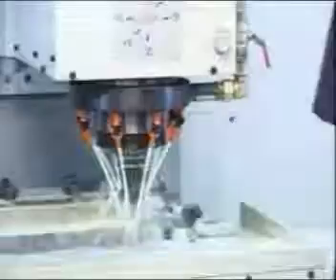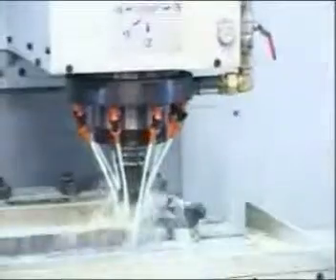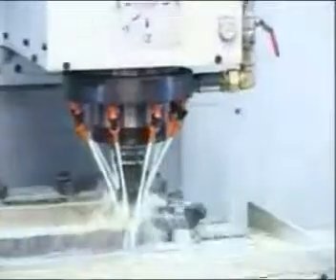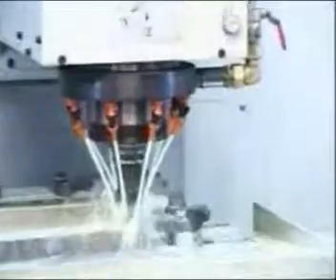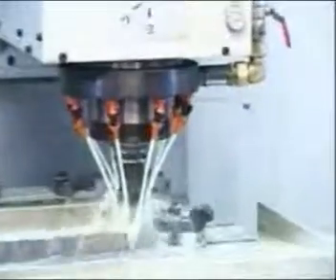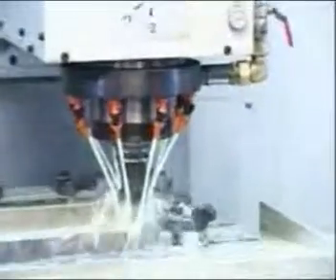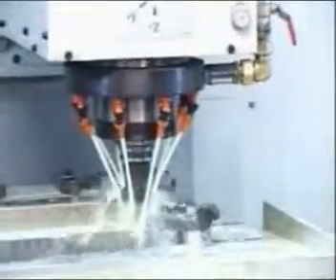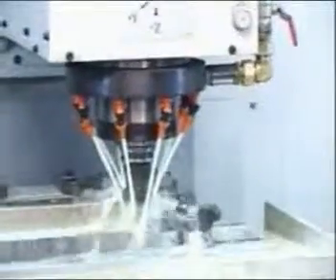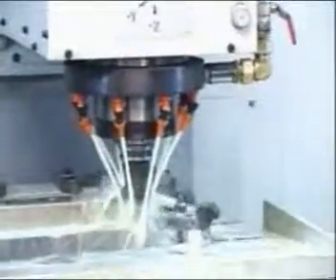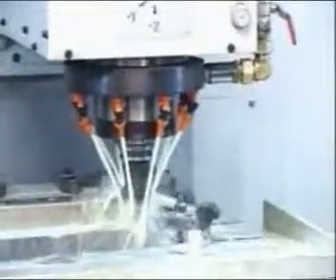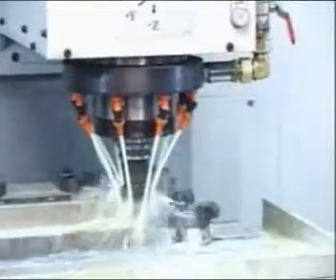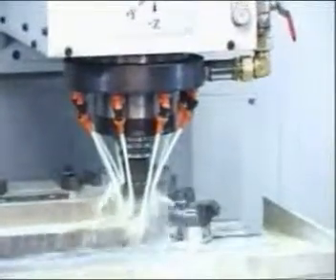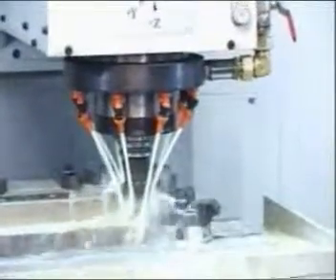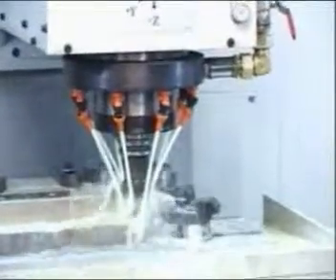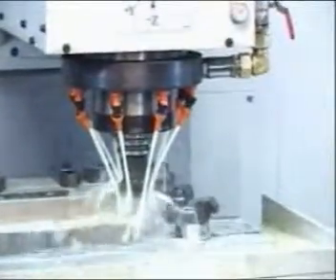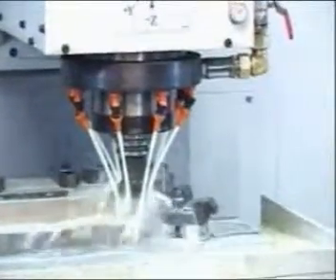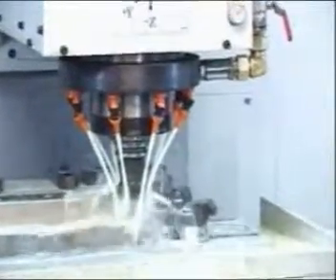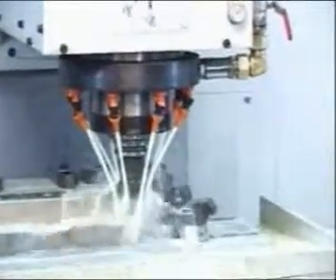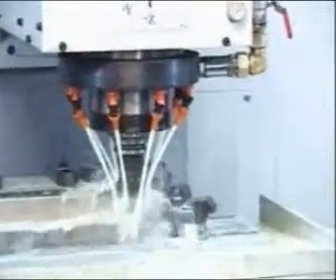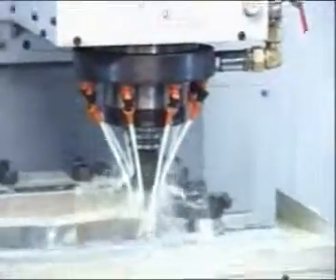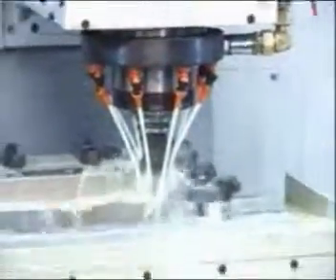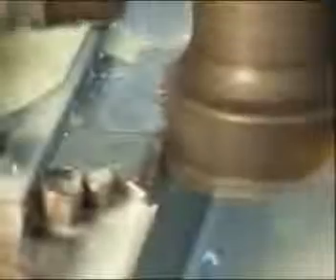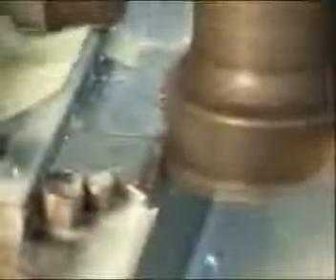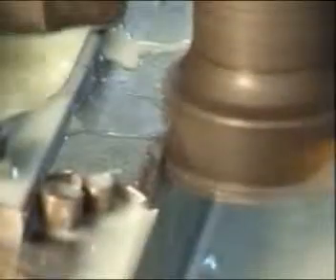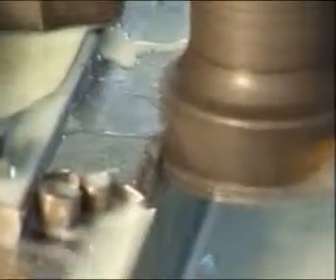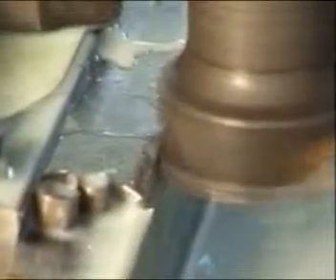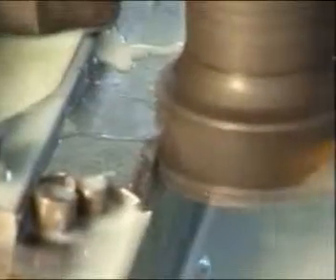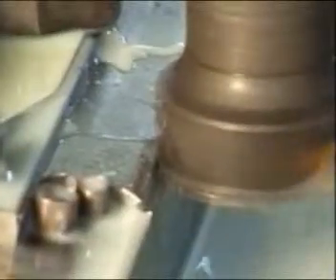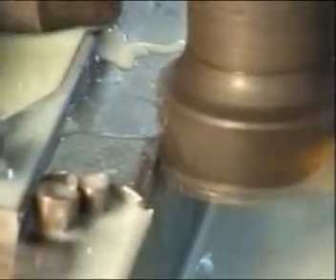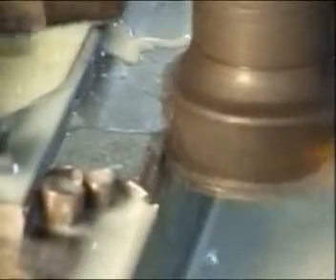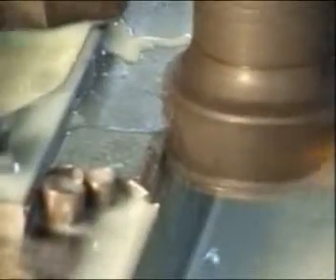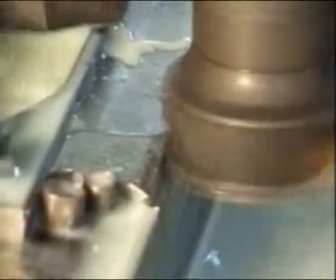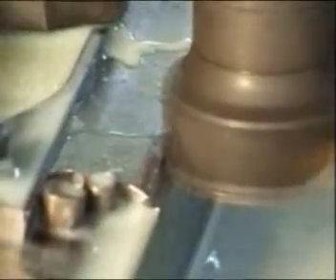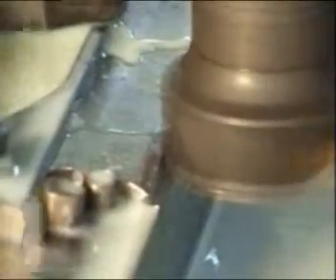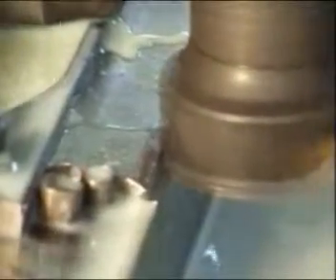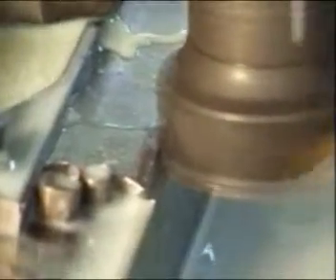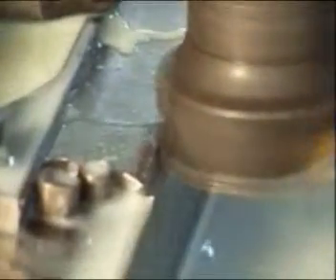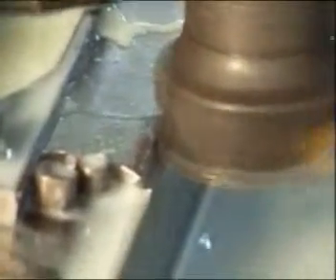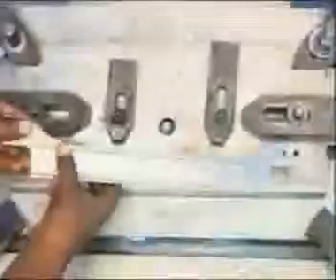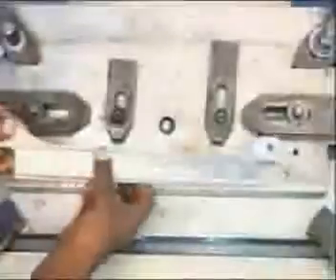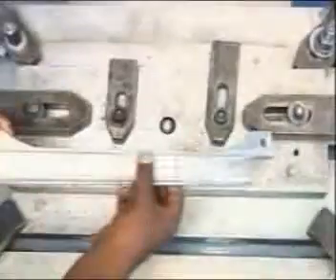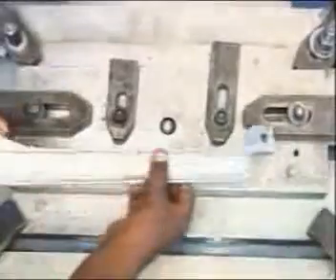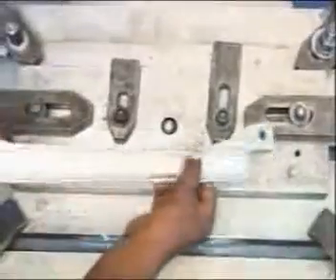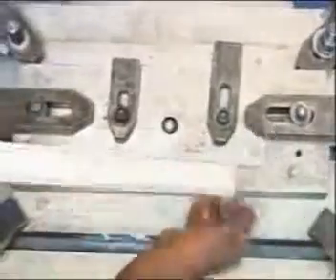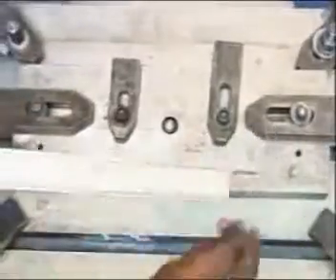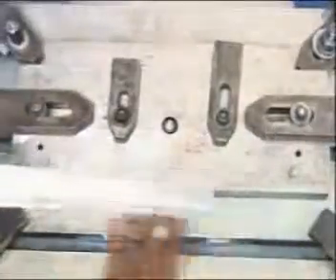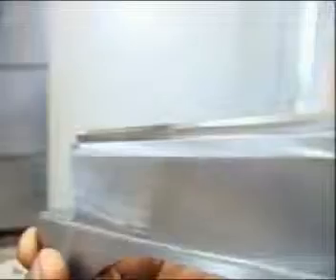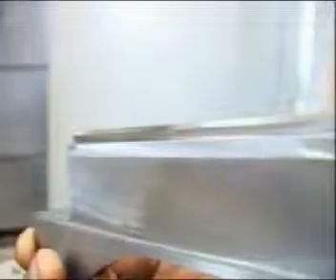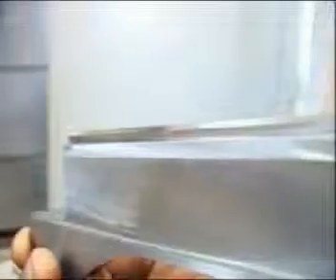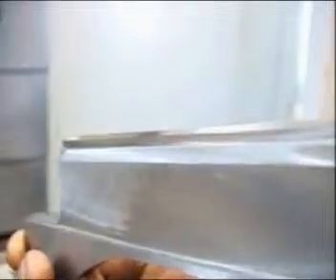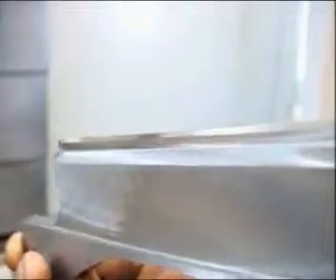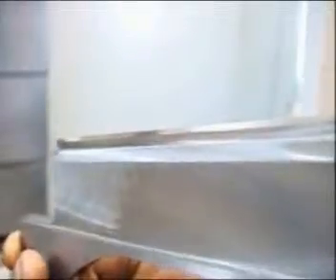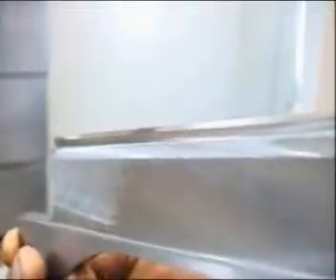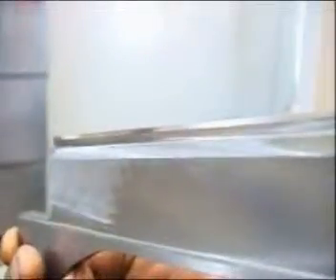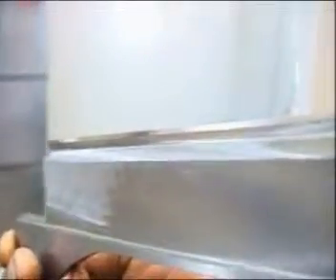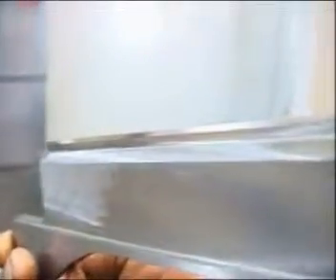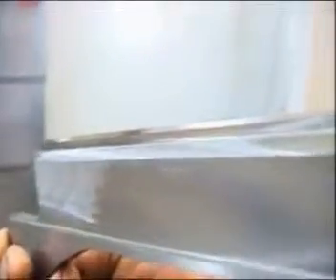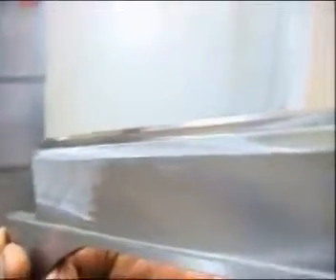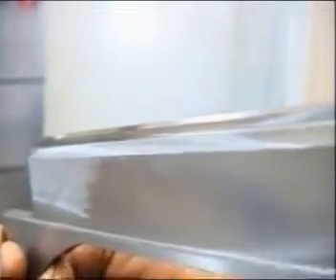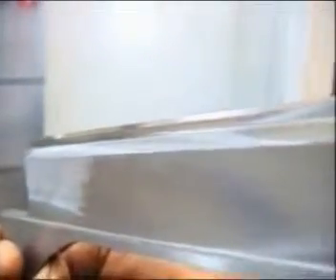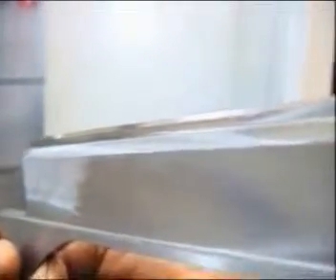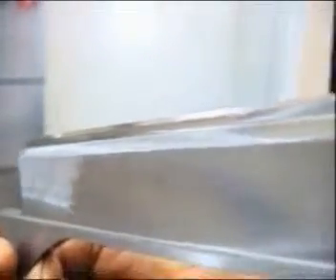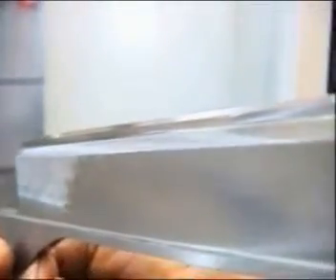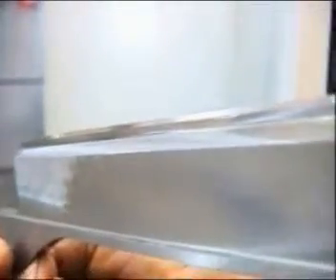The profiles of the top nipper knife are machined in CNC machines to ensure perfect mating.